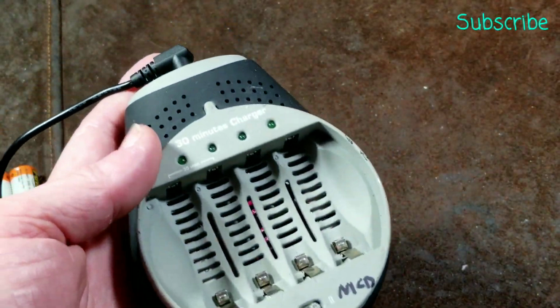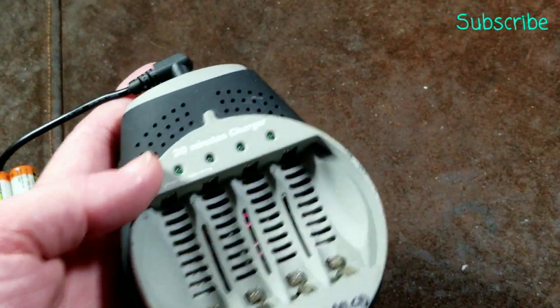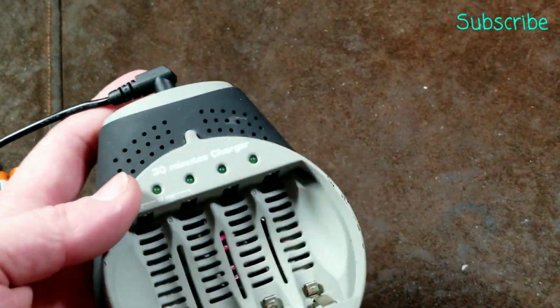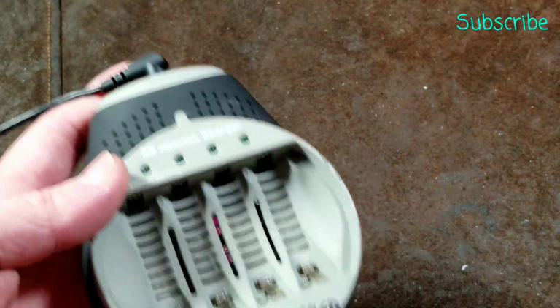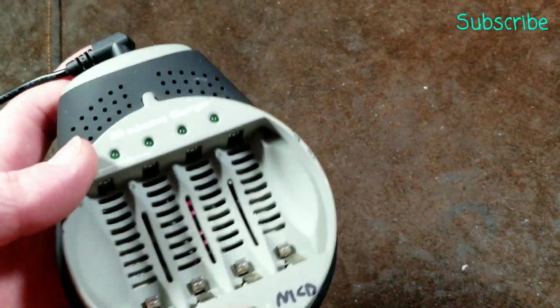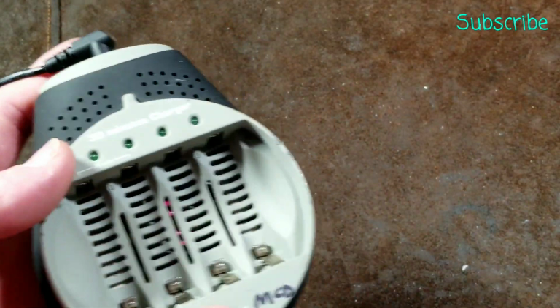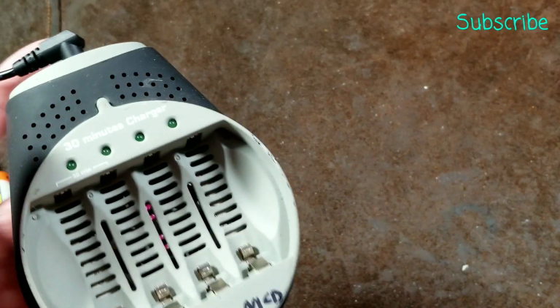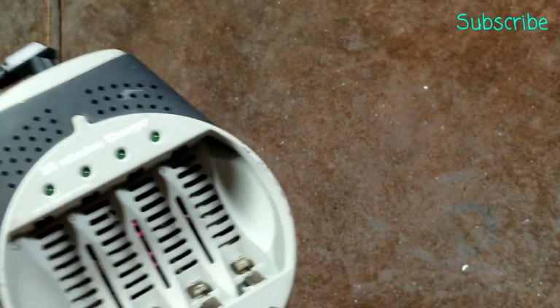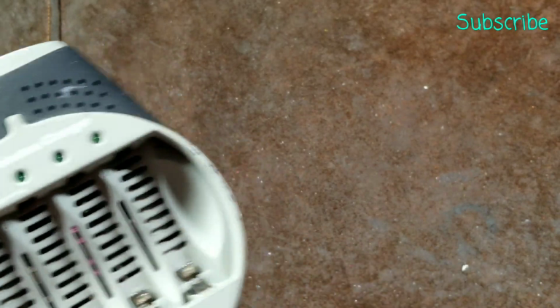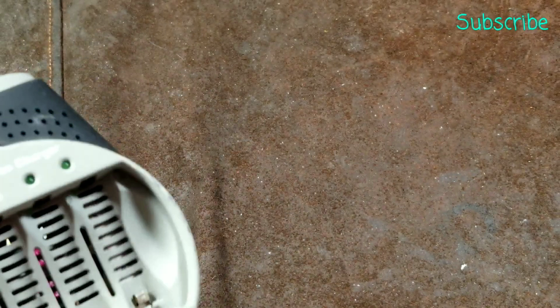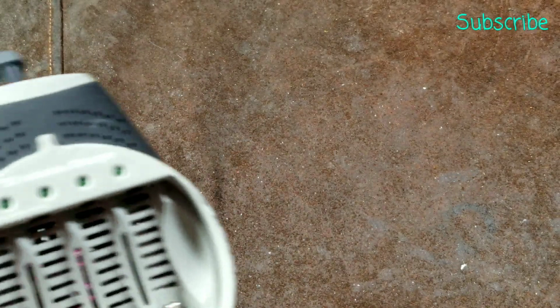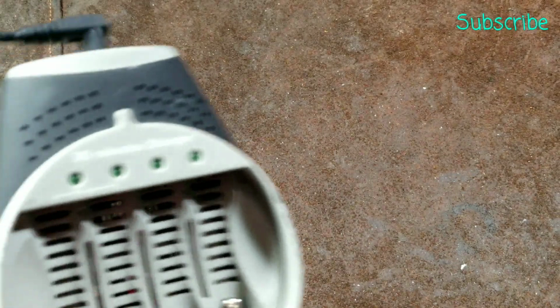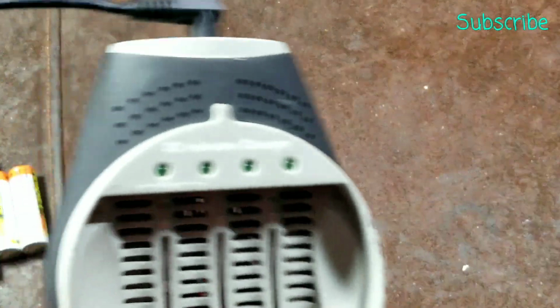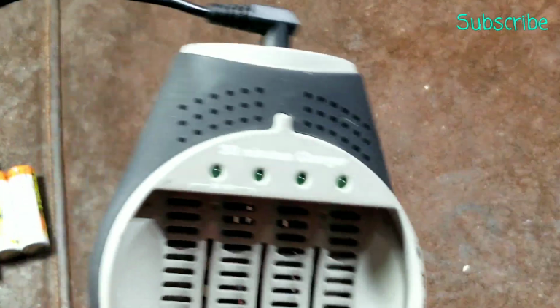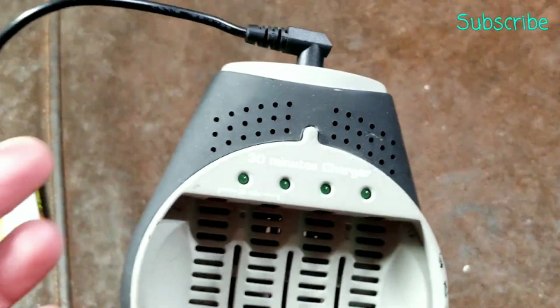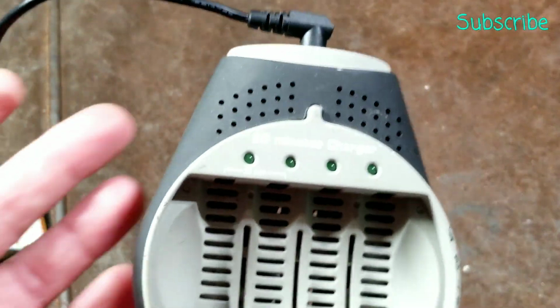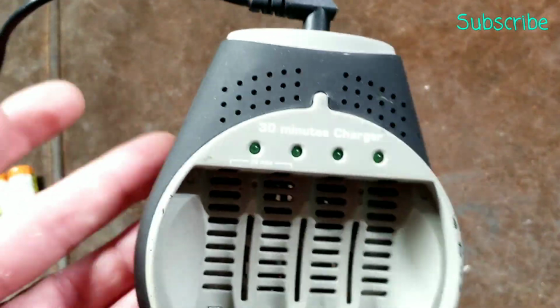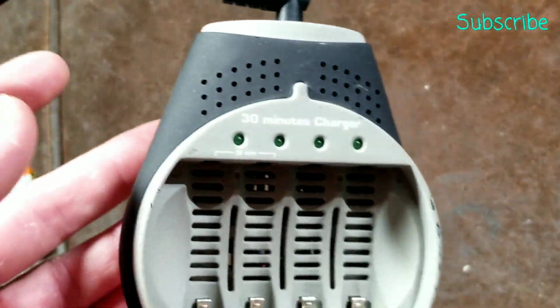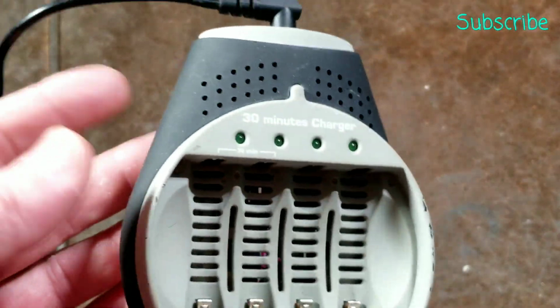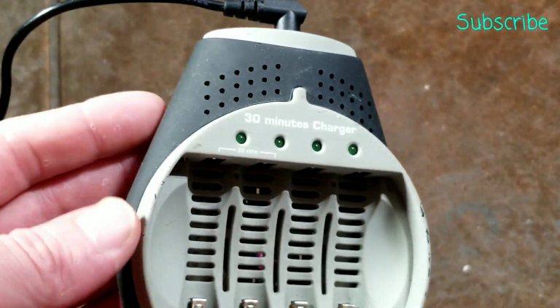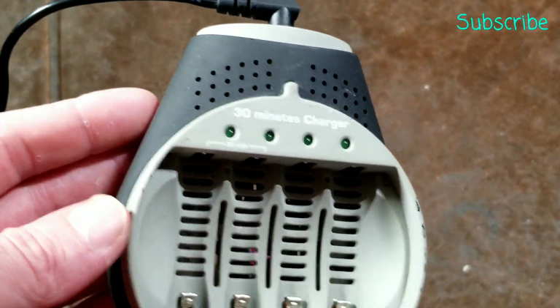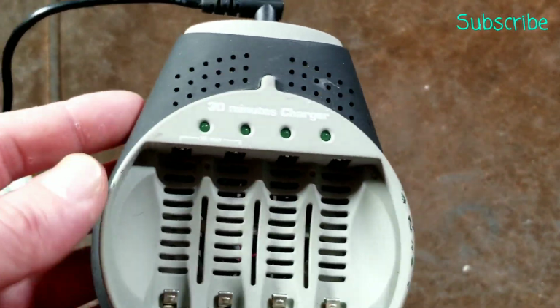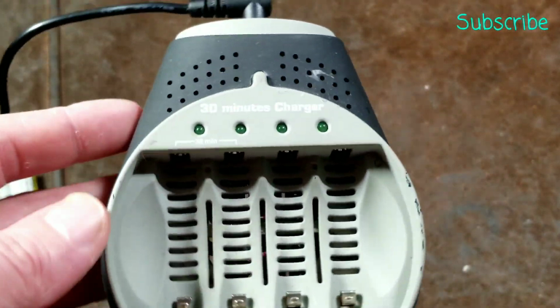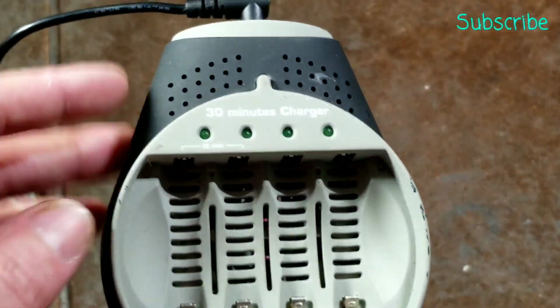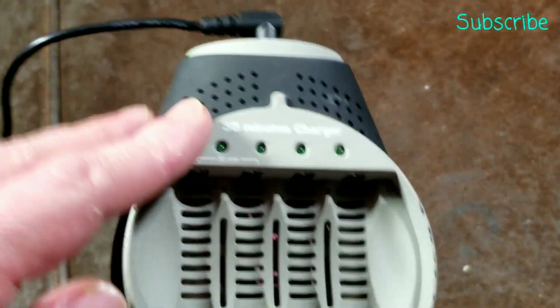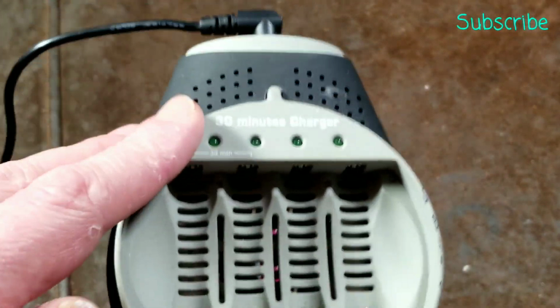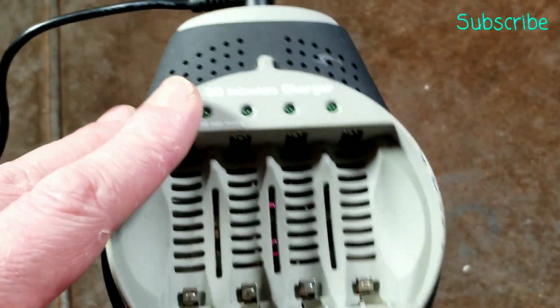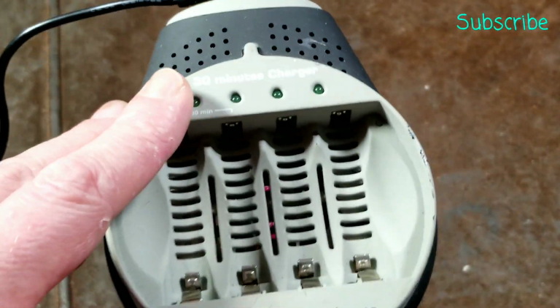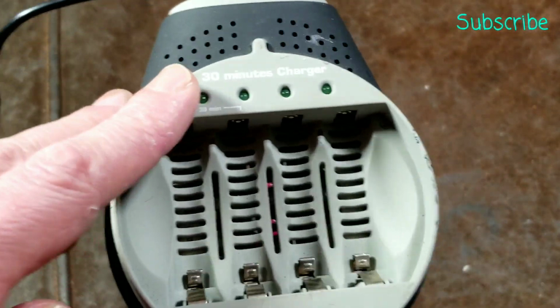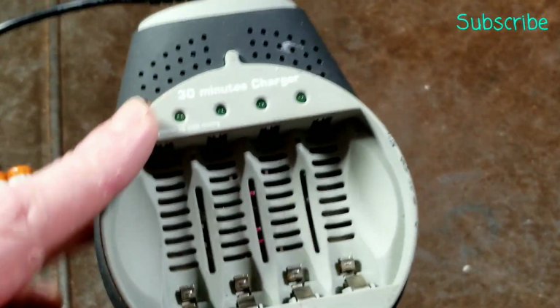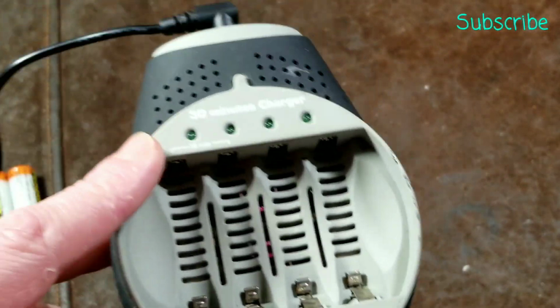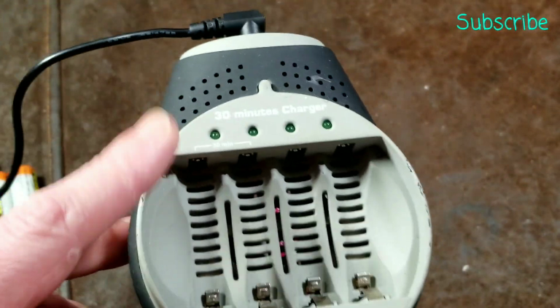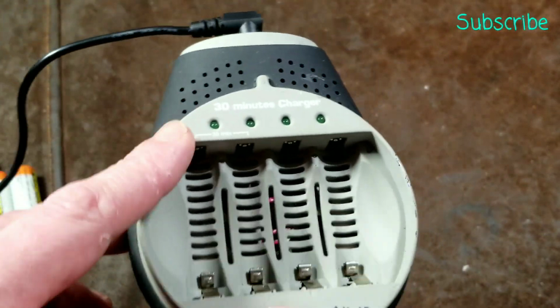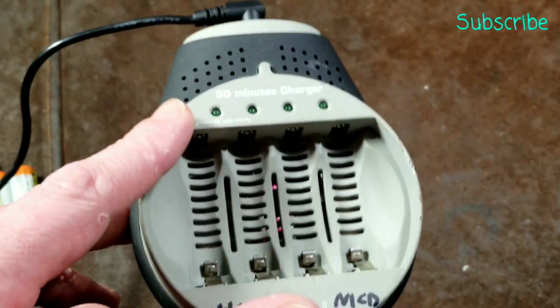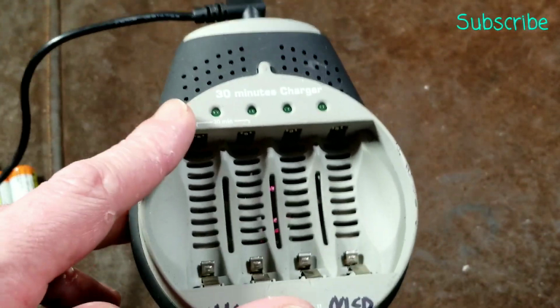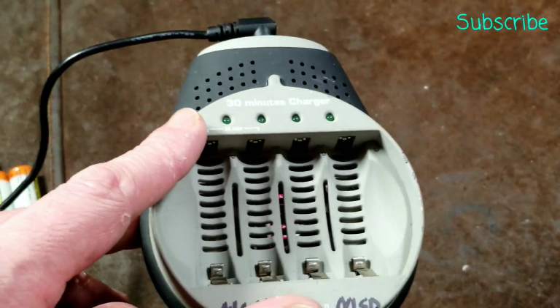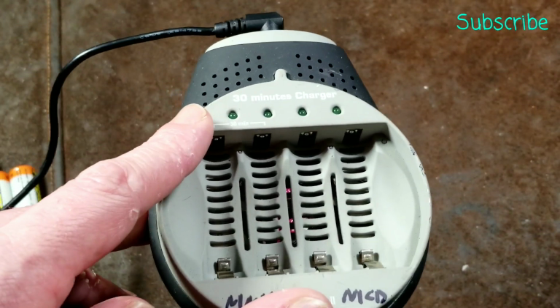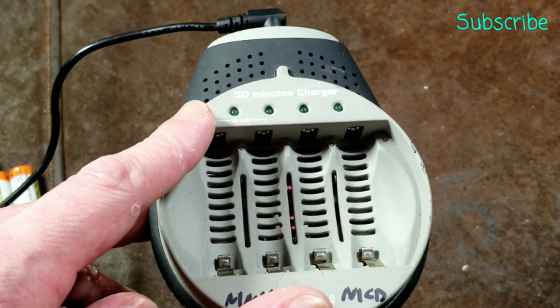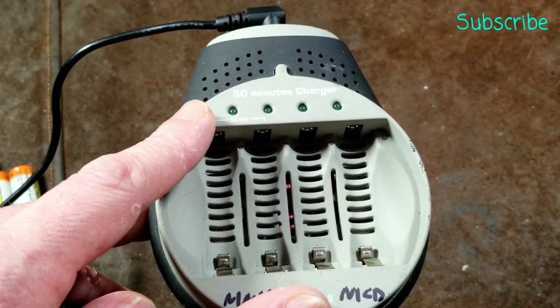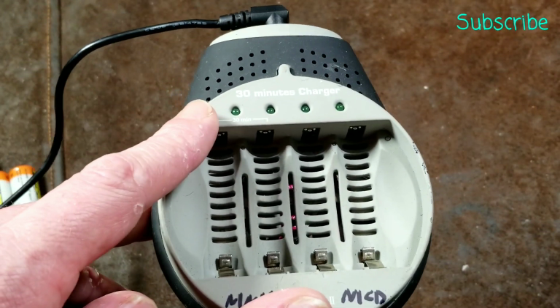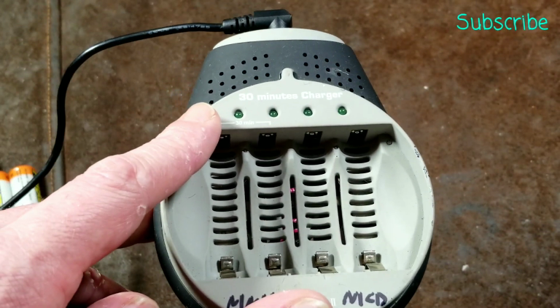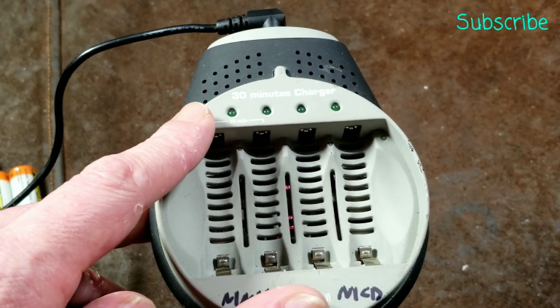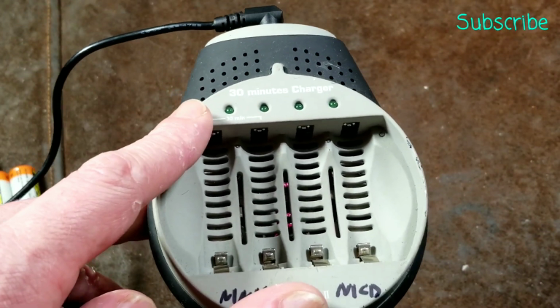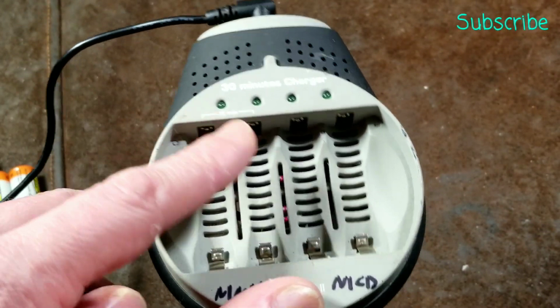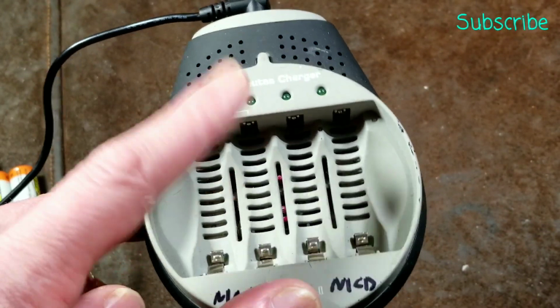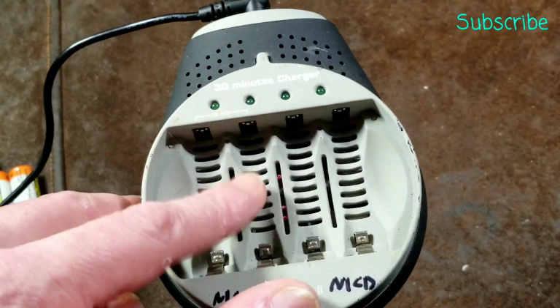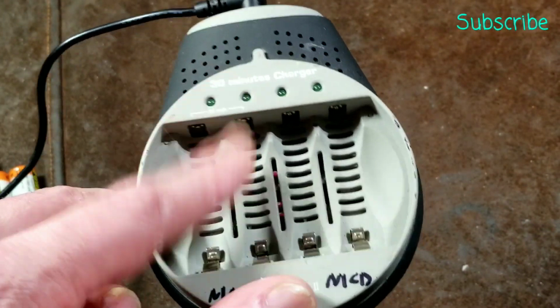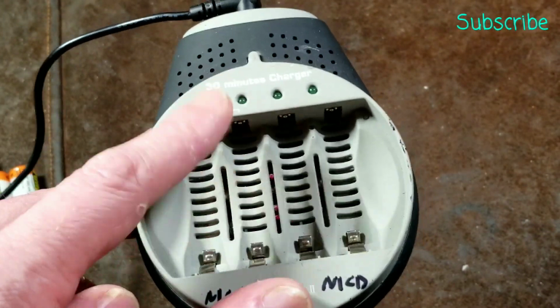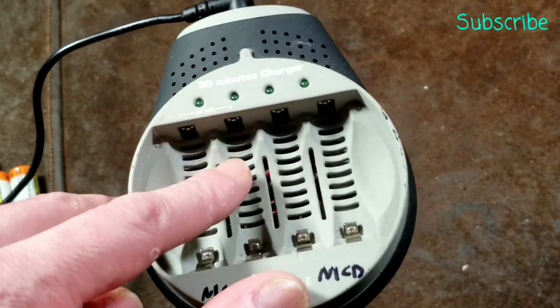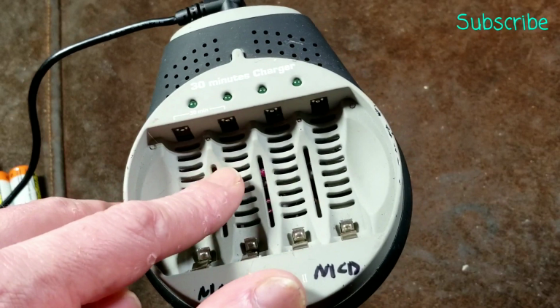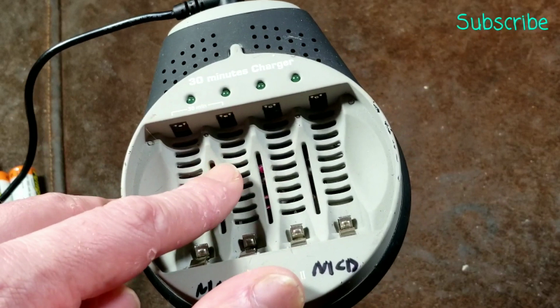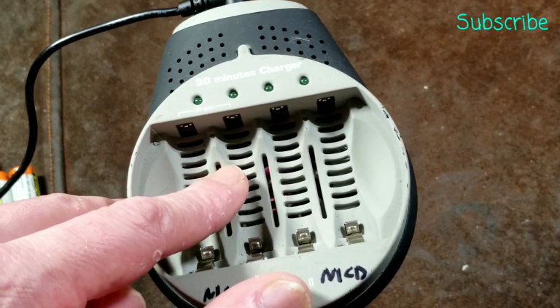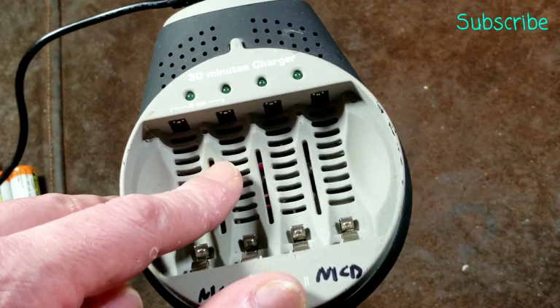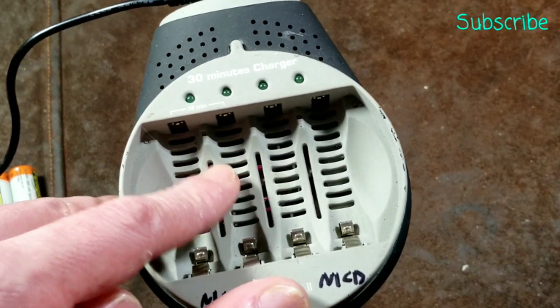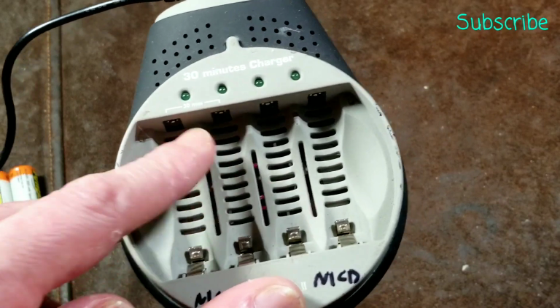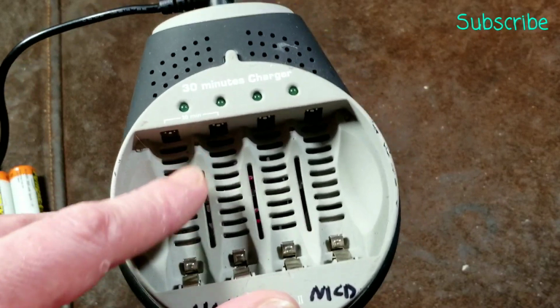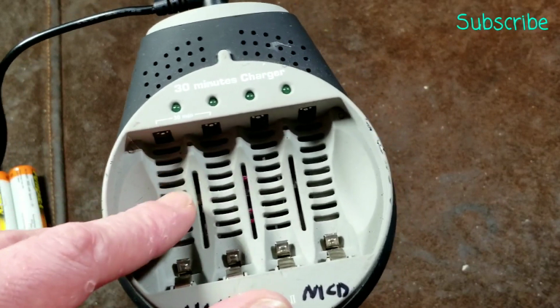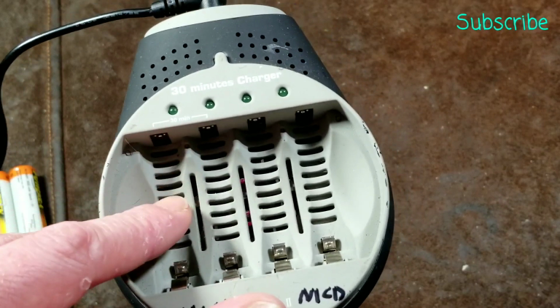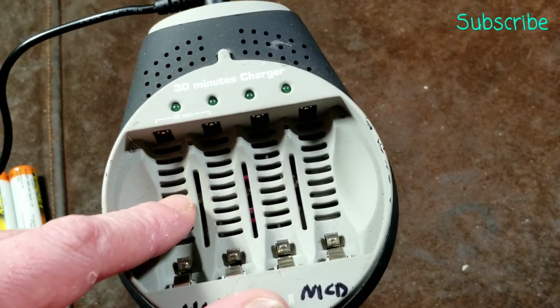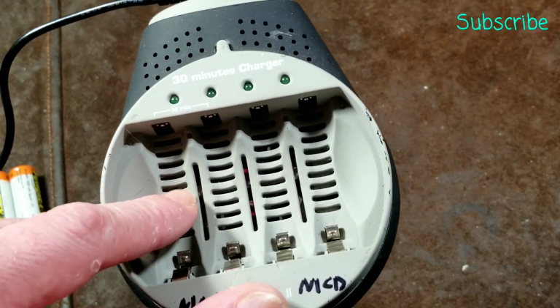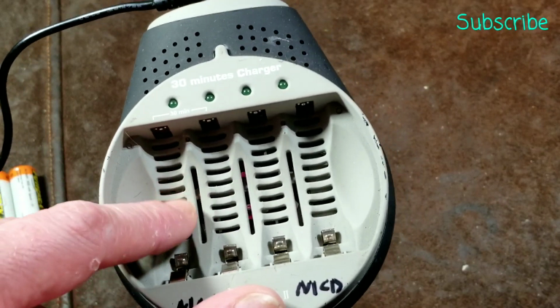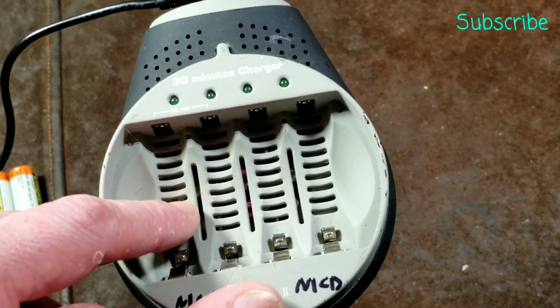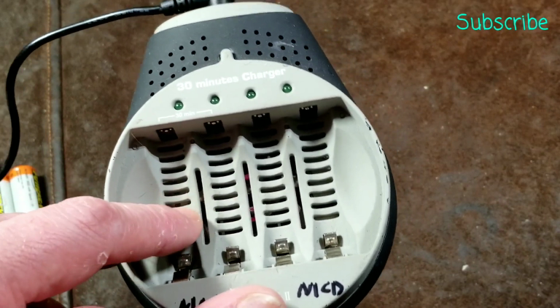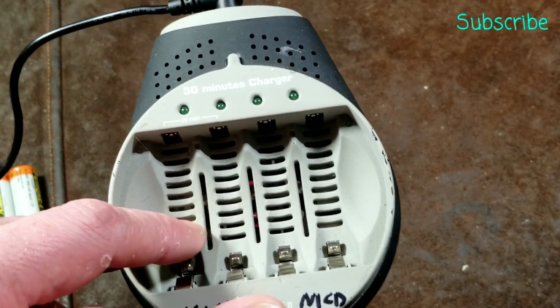This is an independent cell charger running at 12 volts, so you can run it both off a car or just a standard power adapter. The fan is not very strong at all.